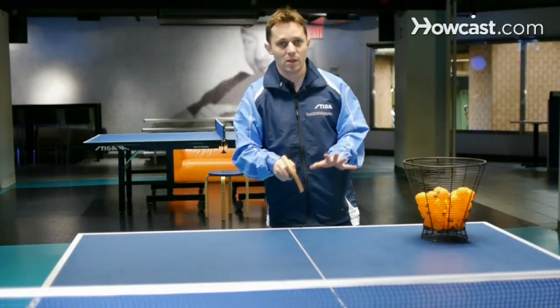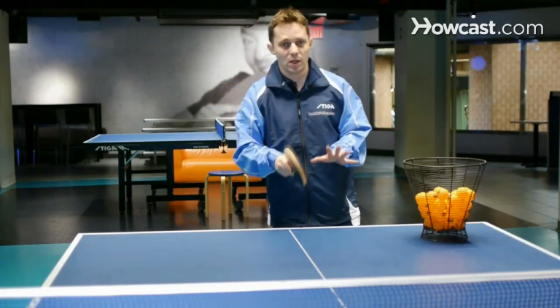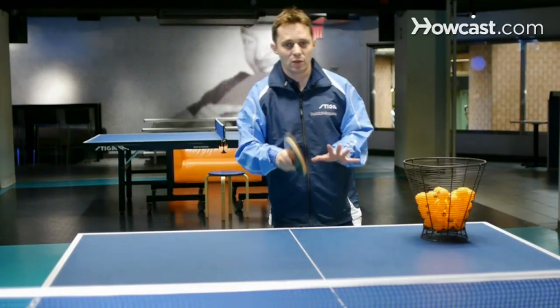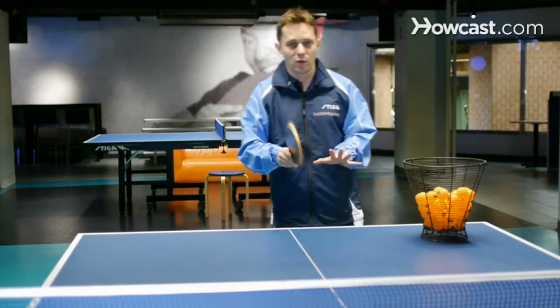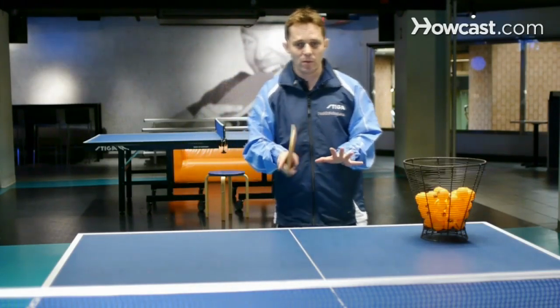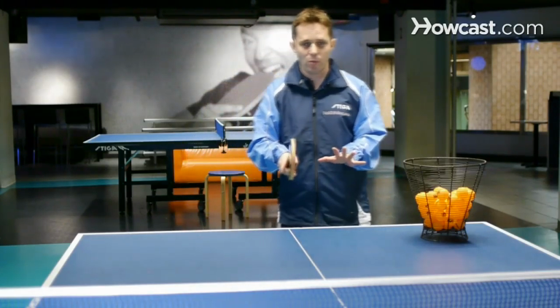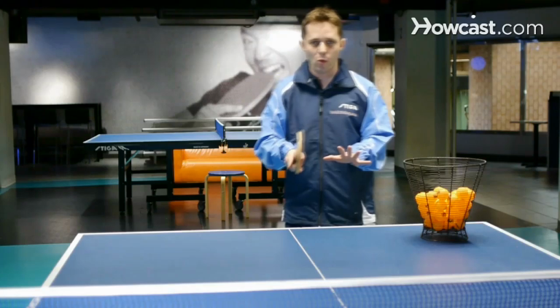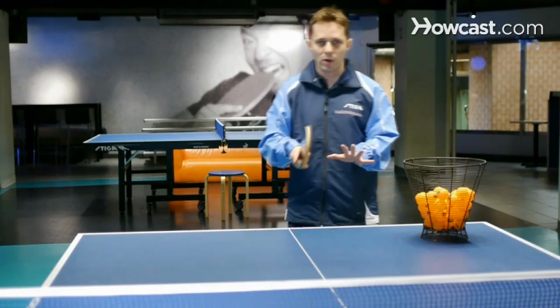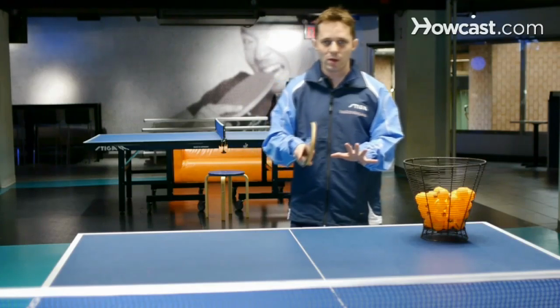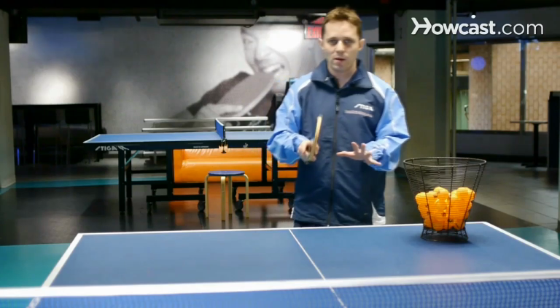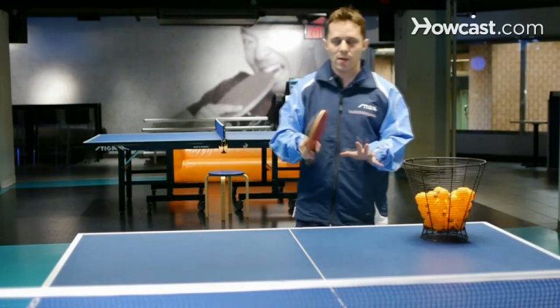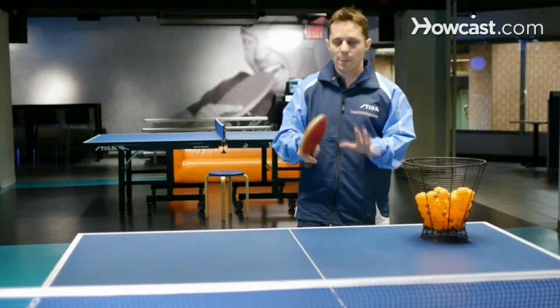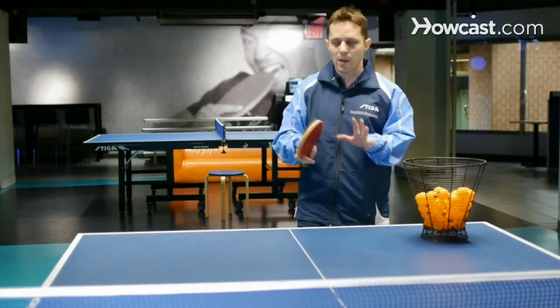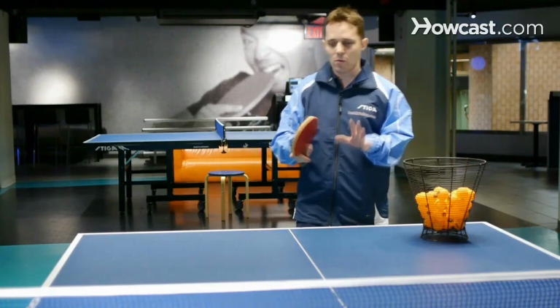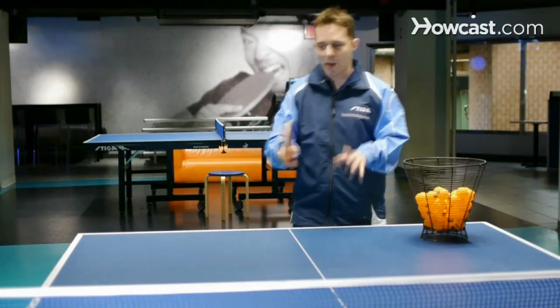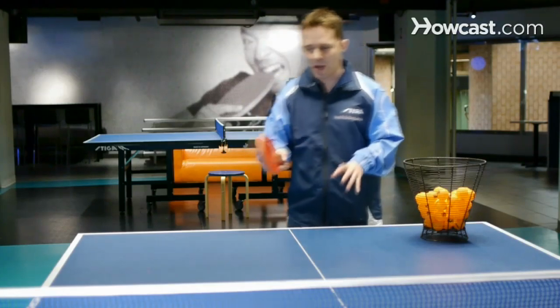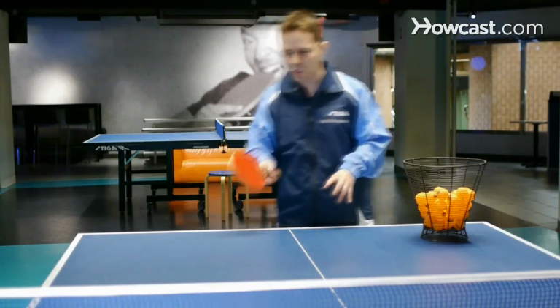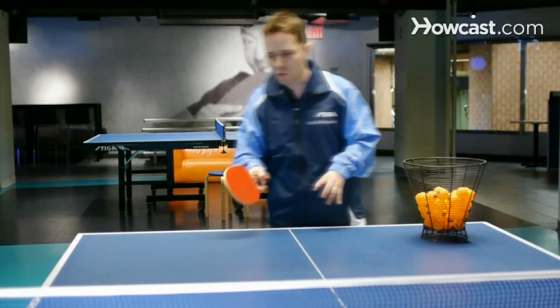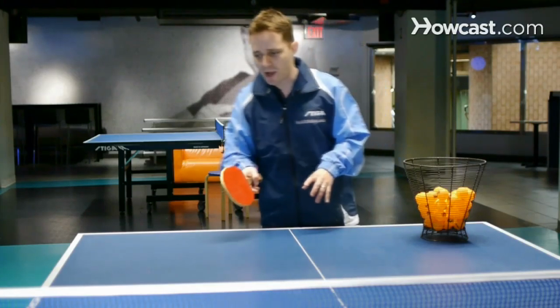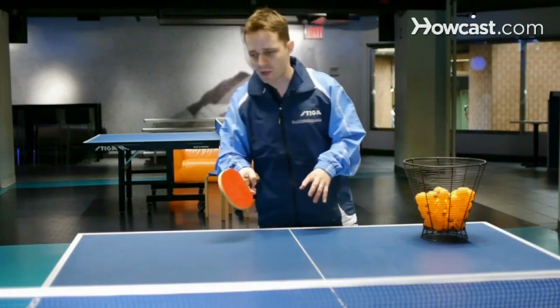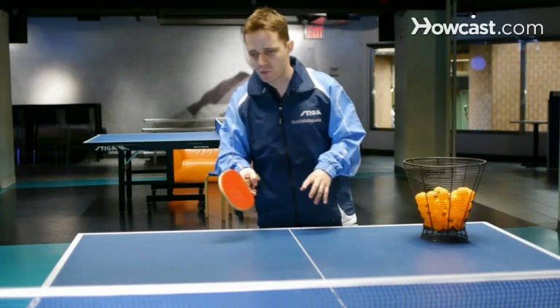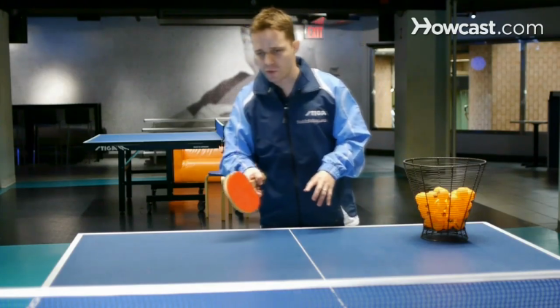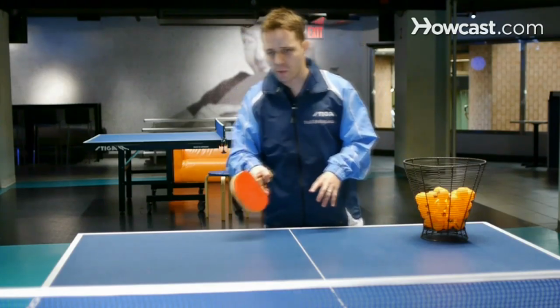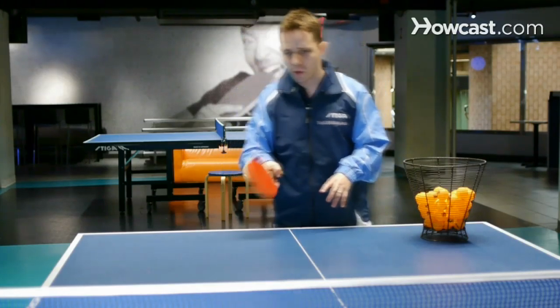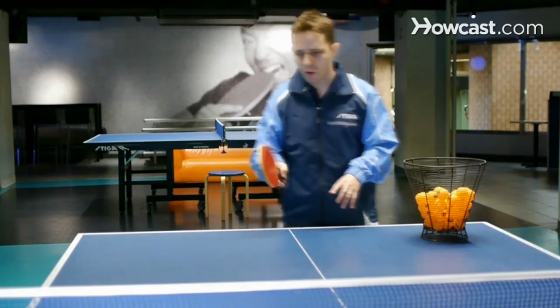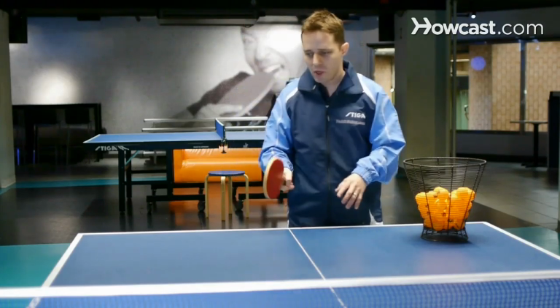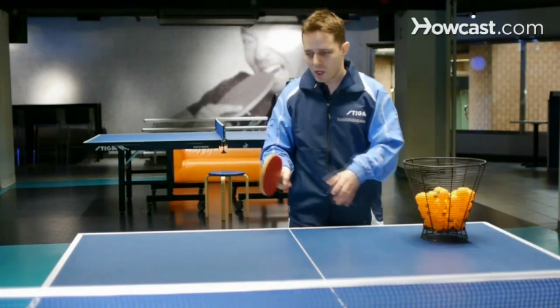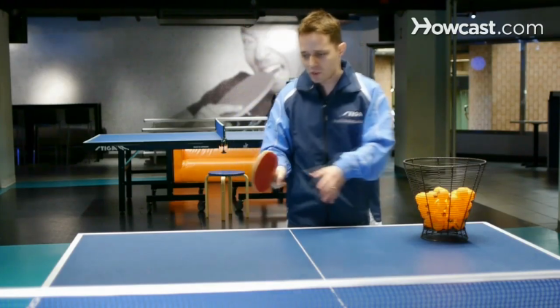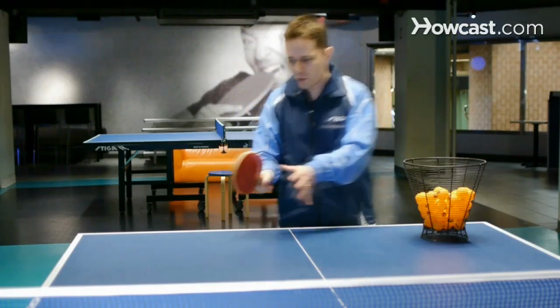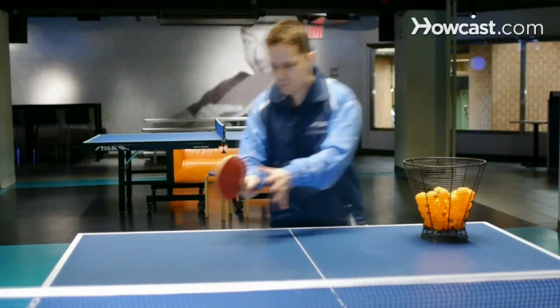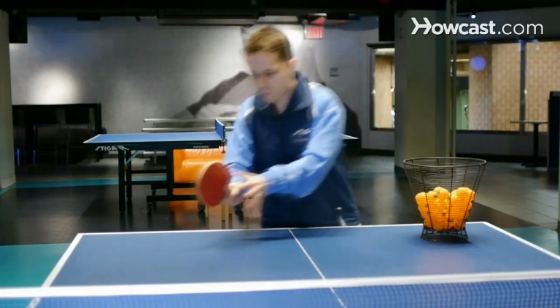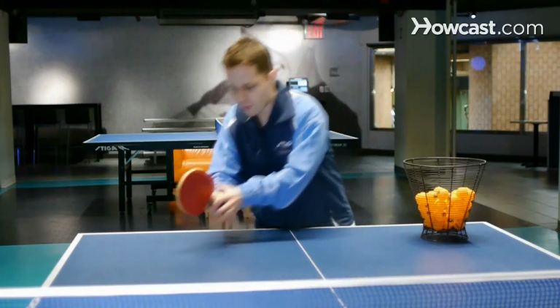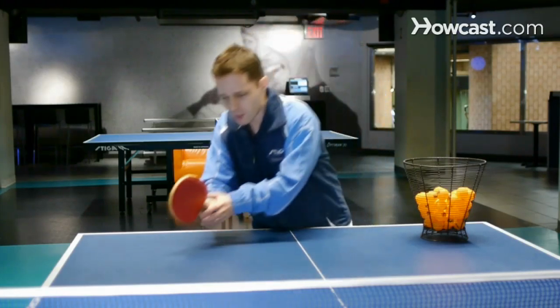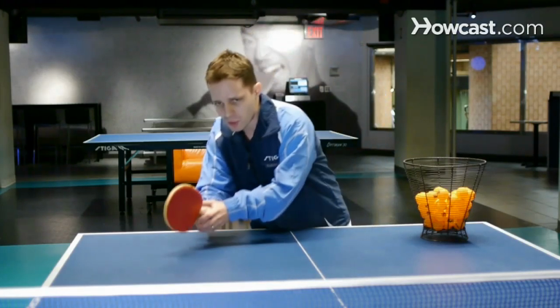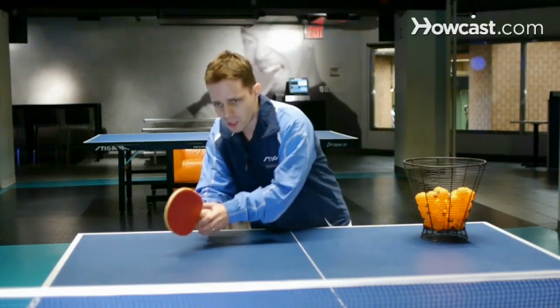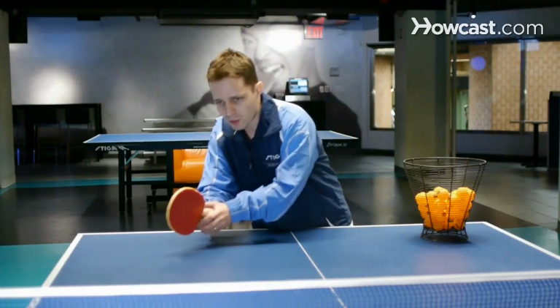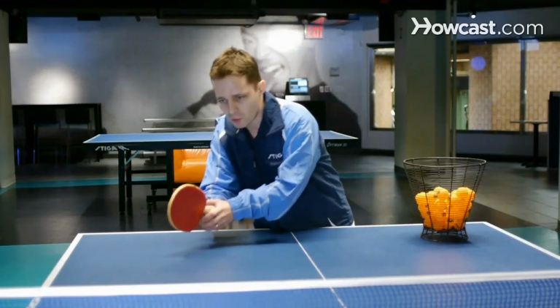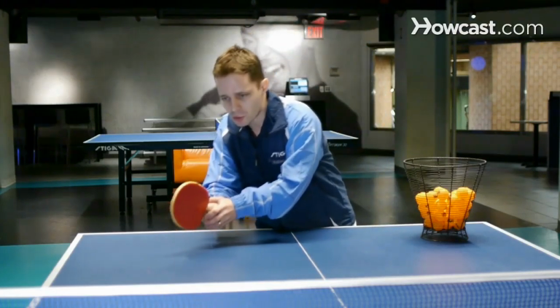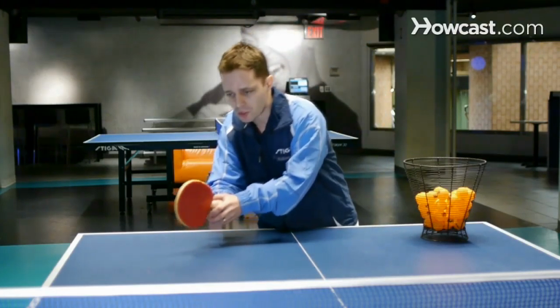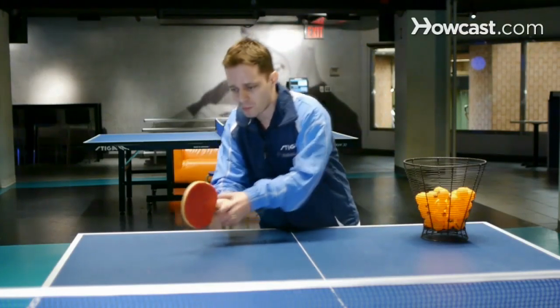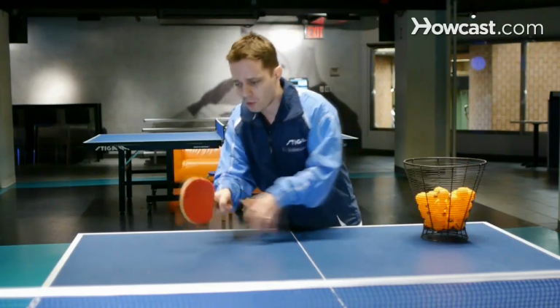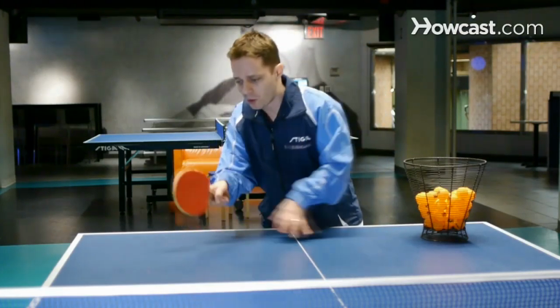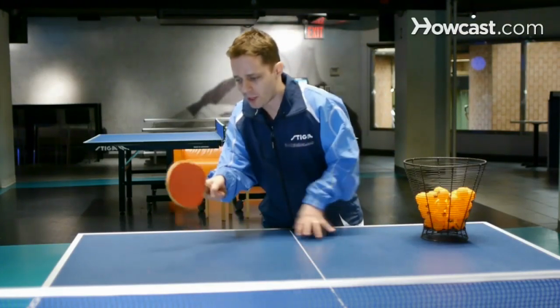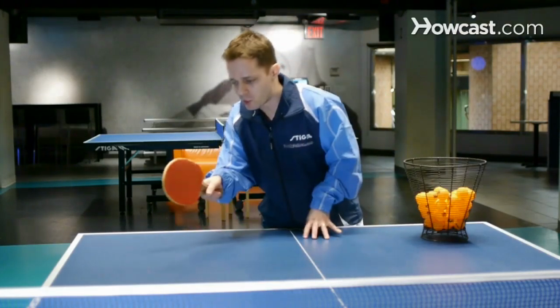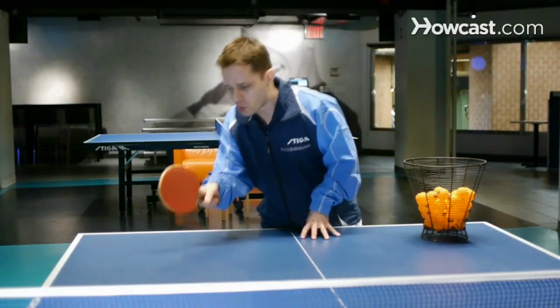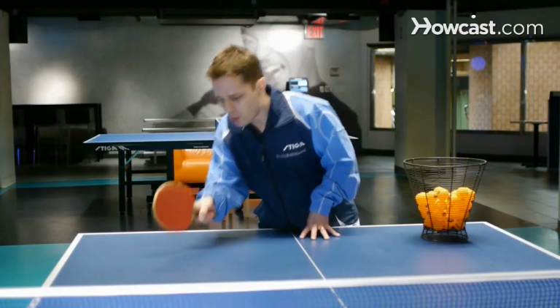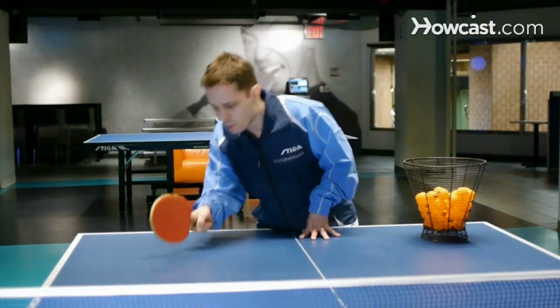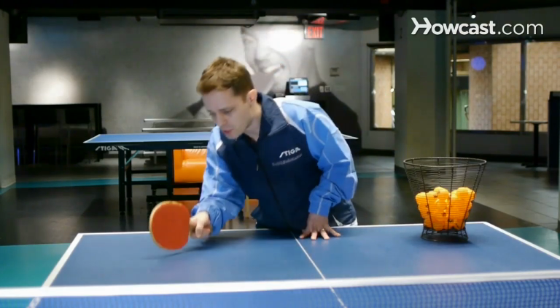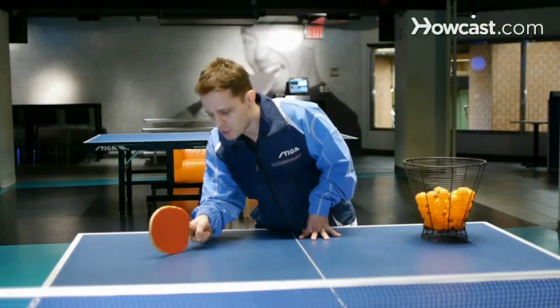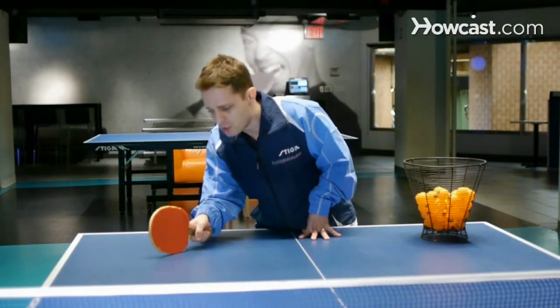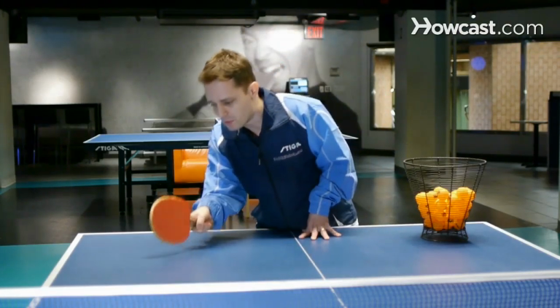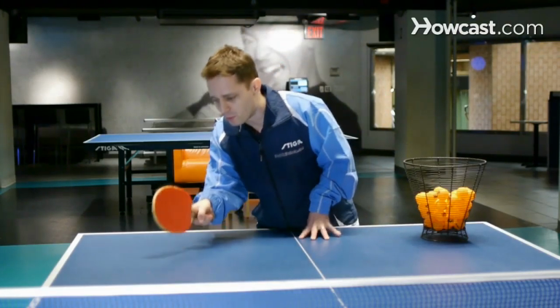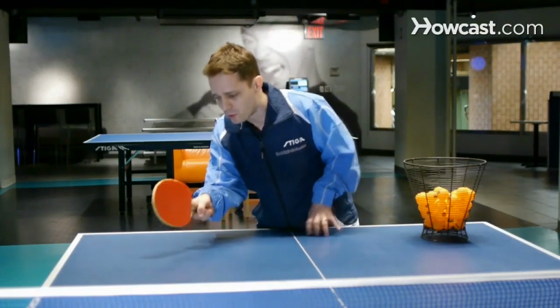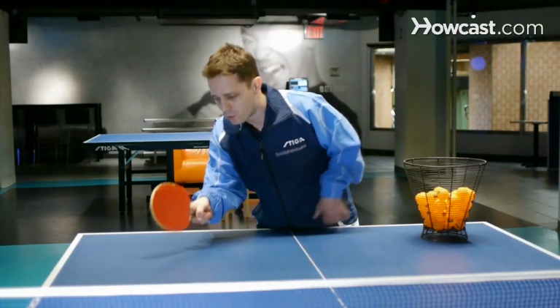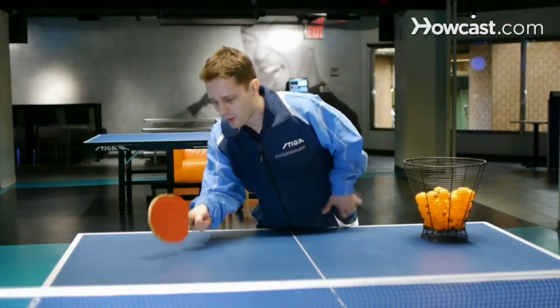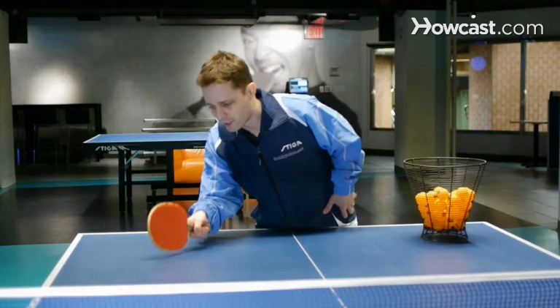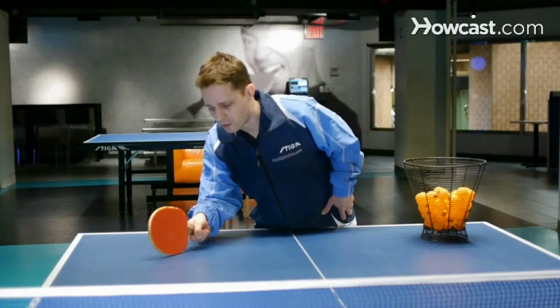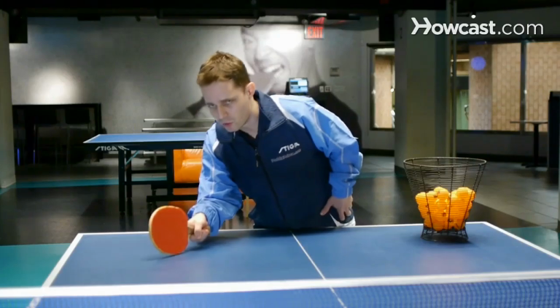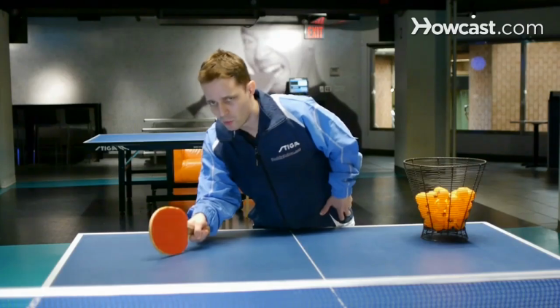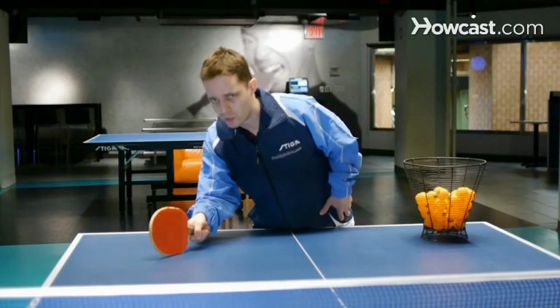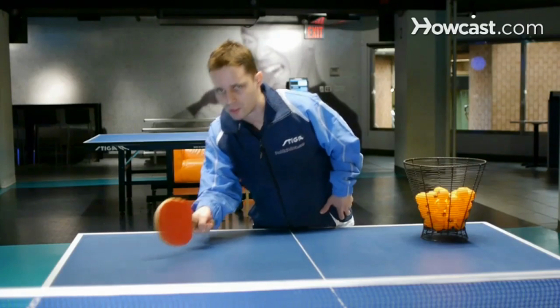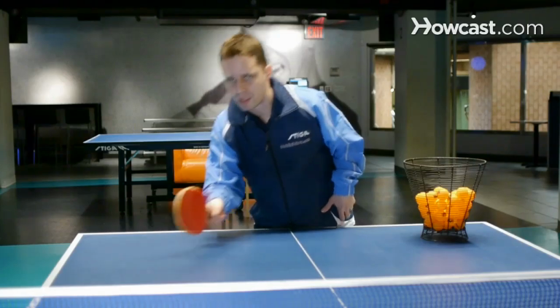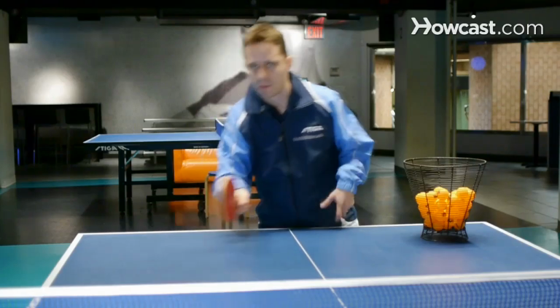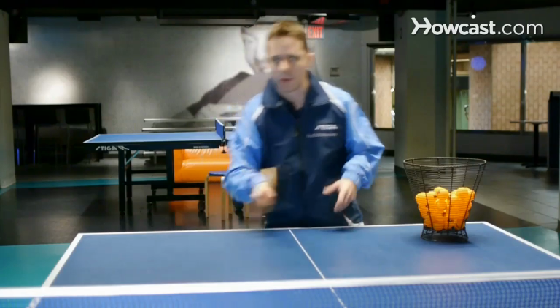It's very important that you pass your racket through the ball. It's very important that you stay close to the ball and you try to receive it with your racket low on the table.